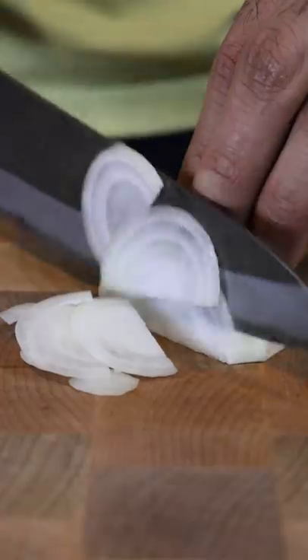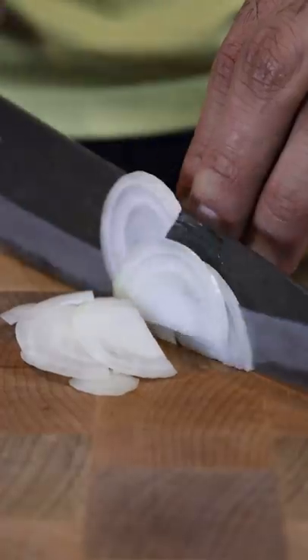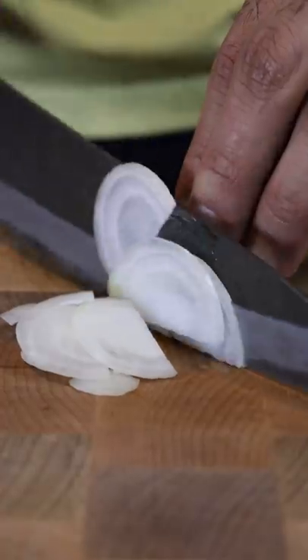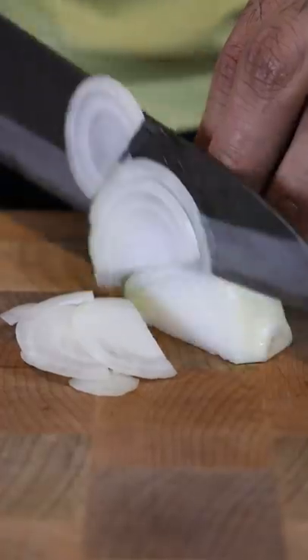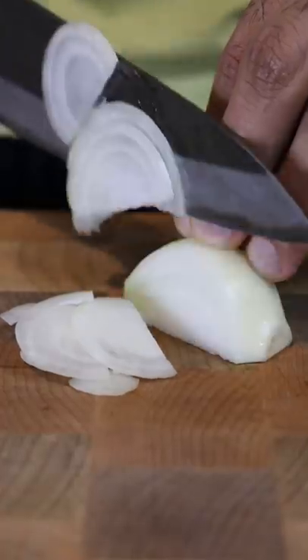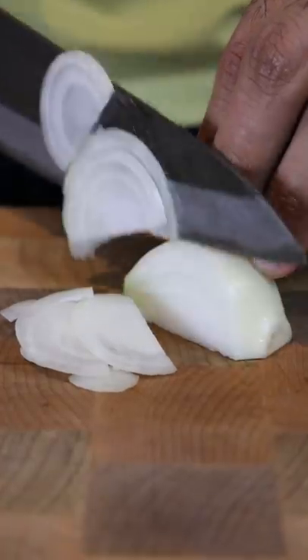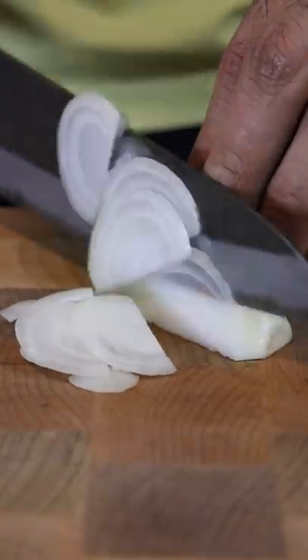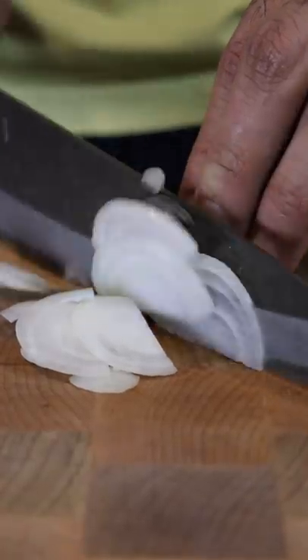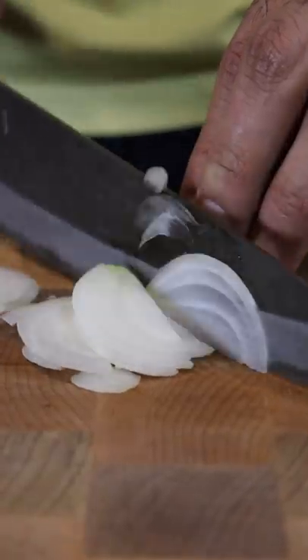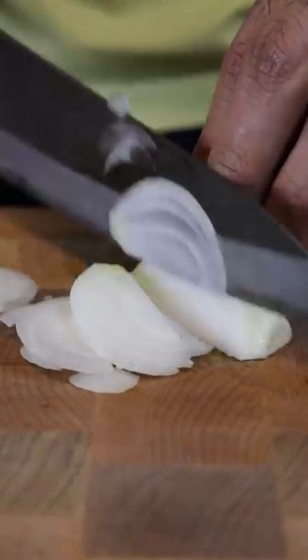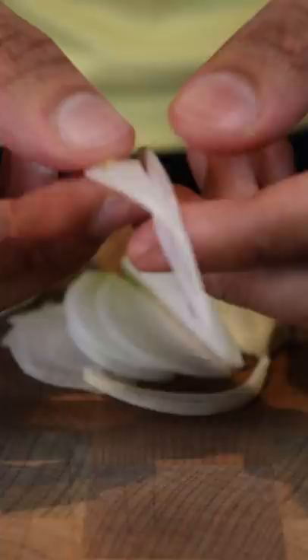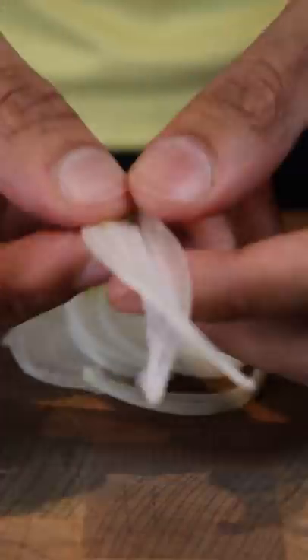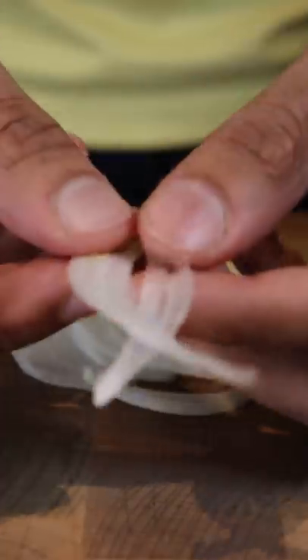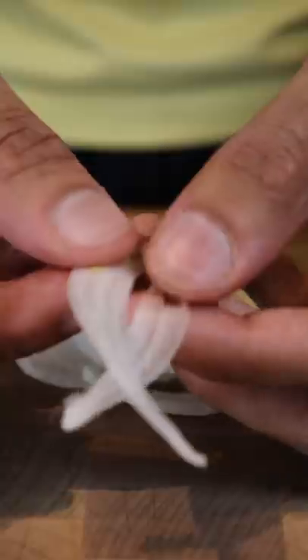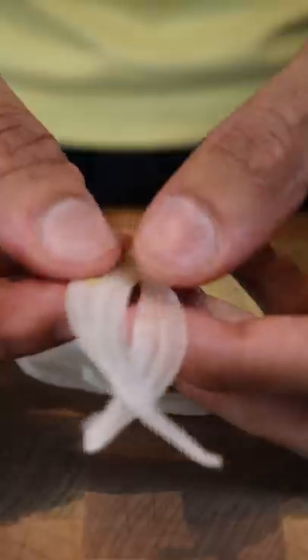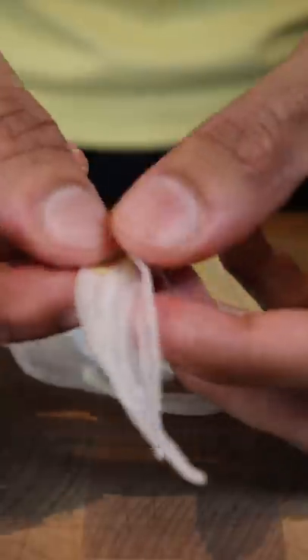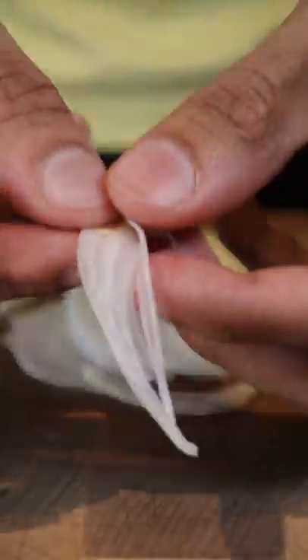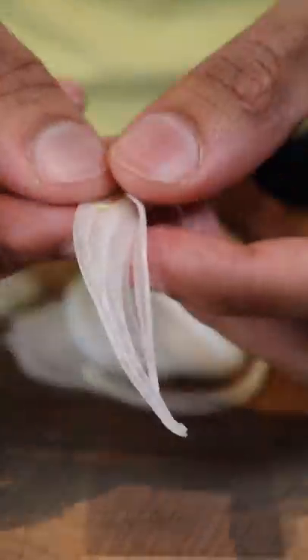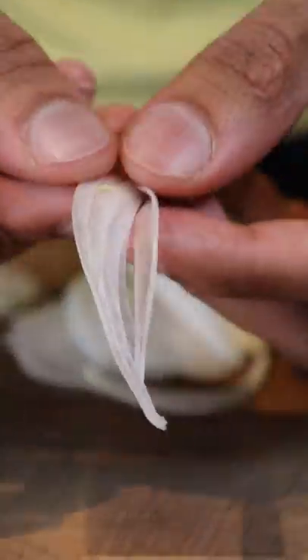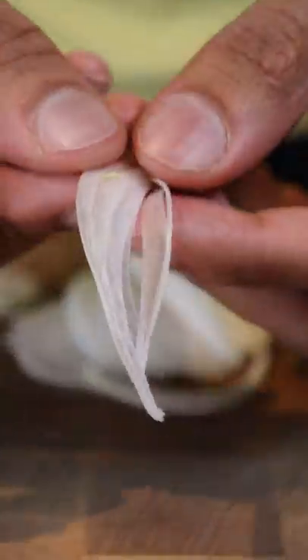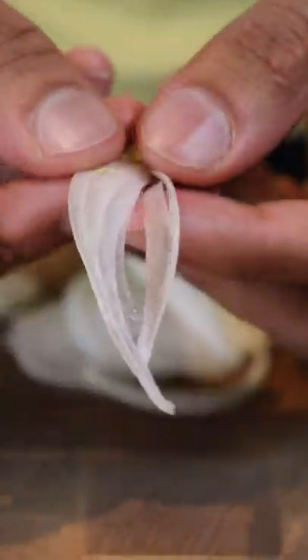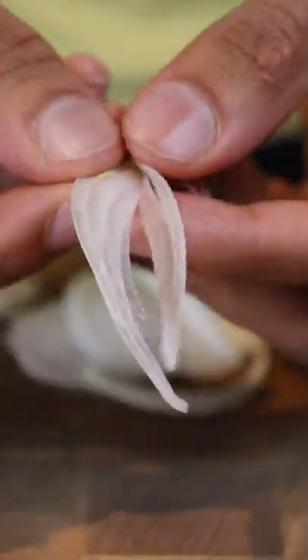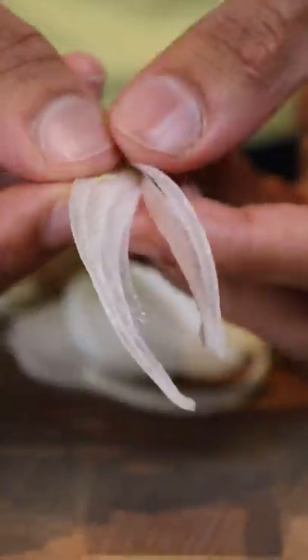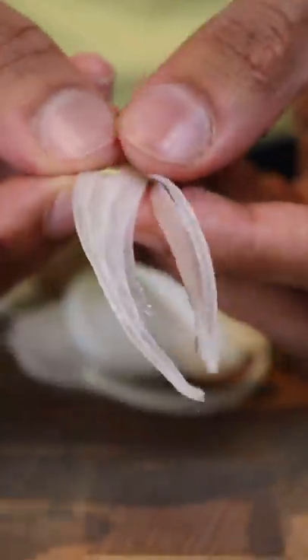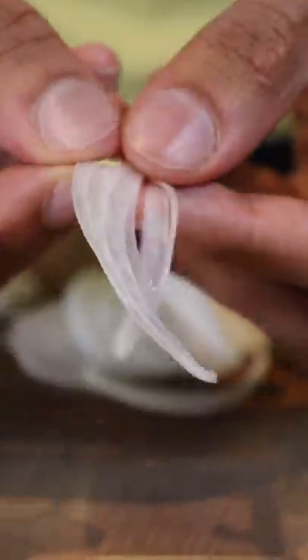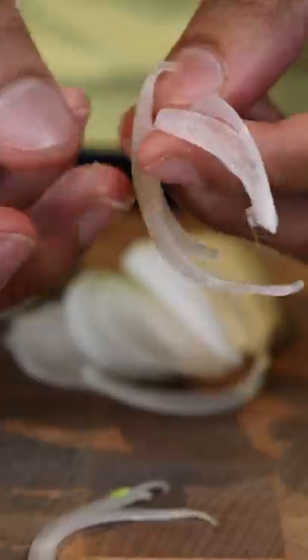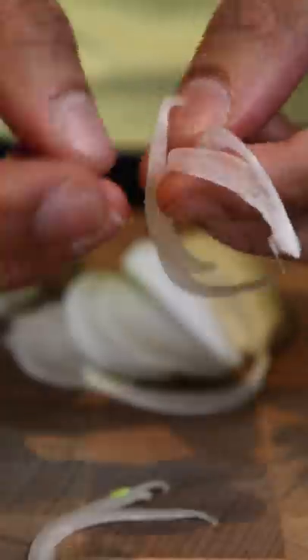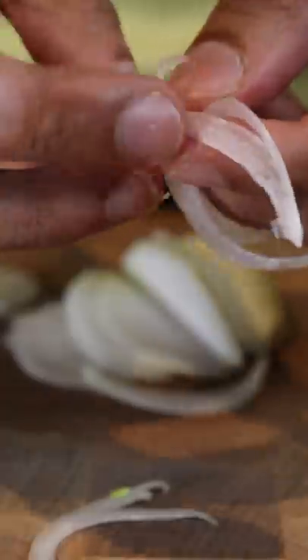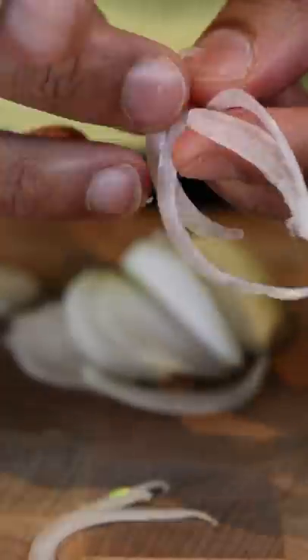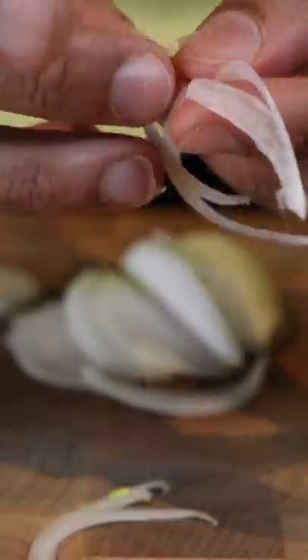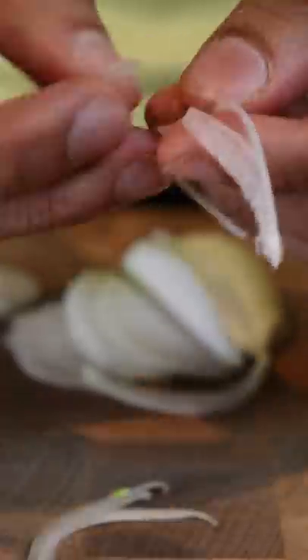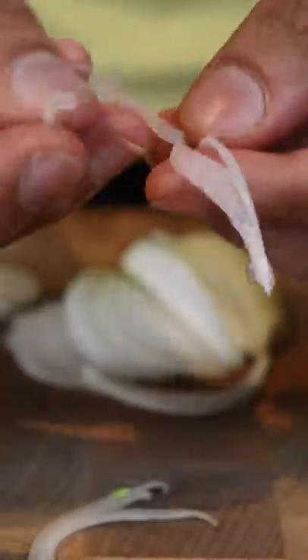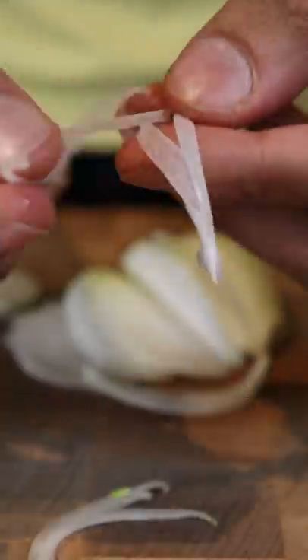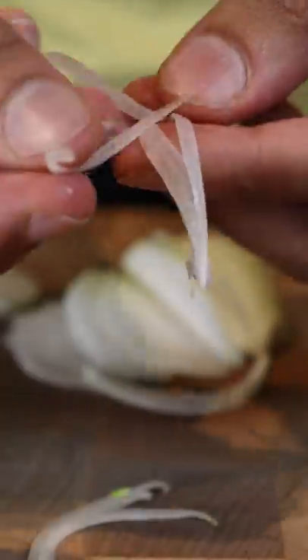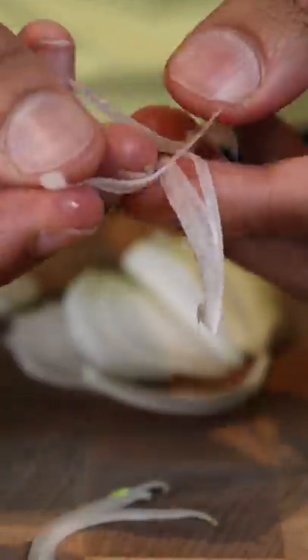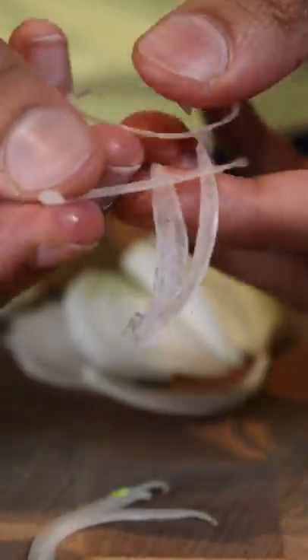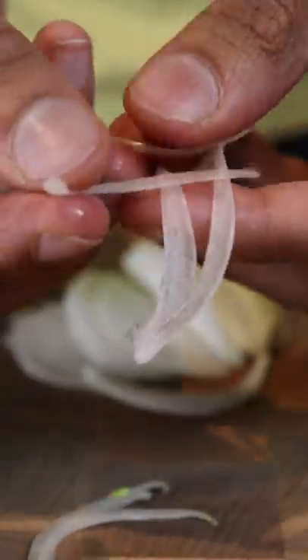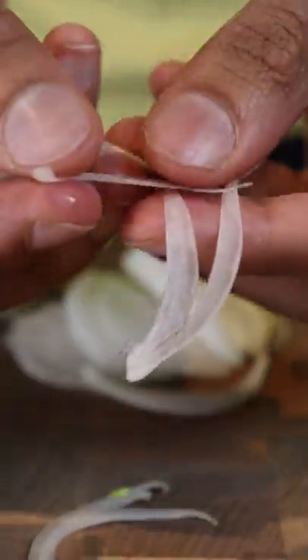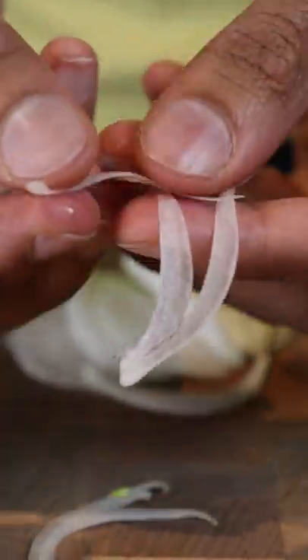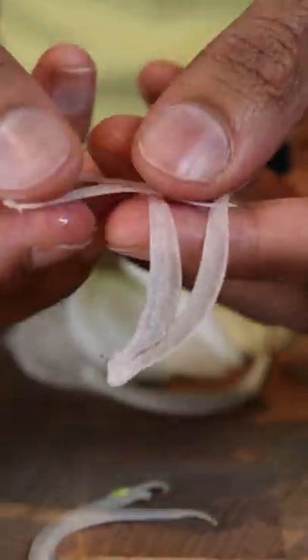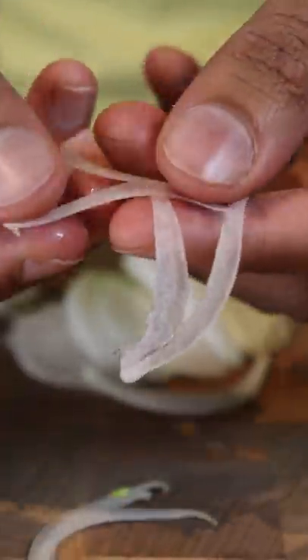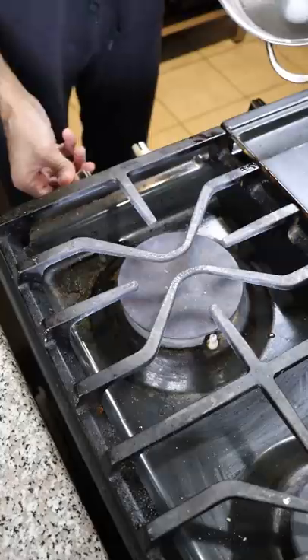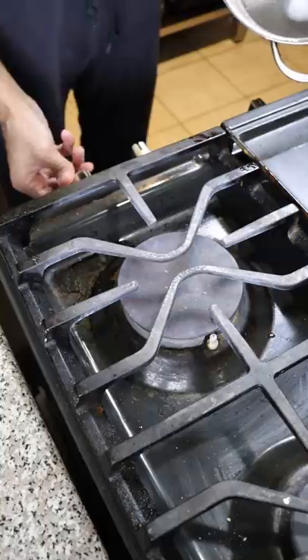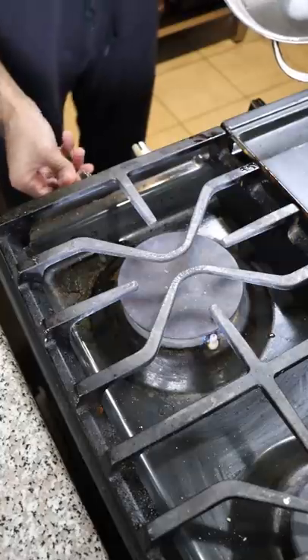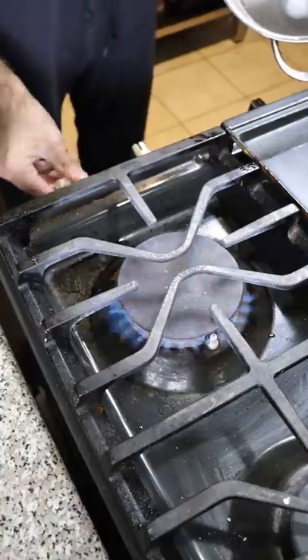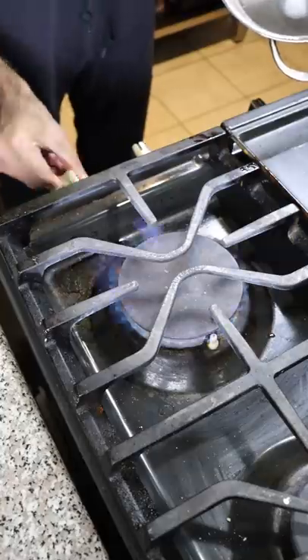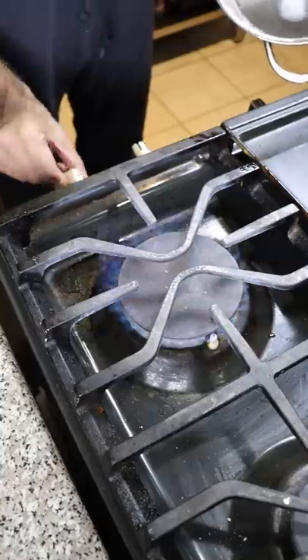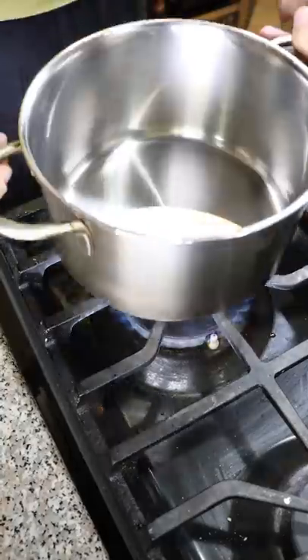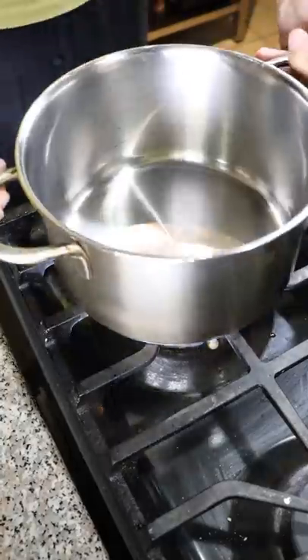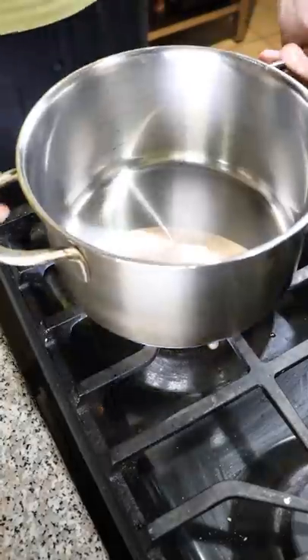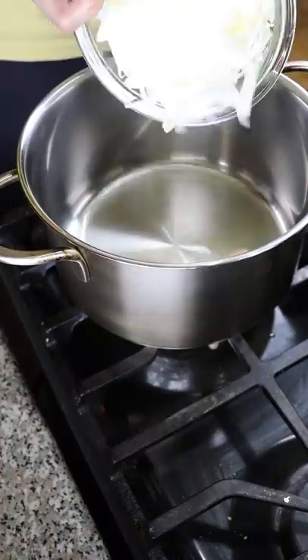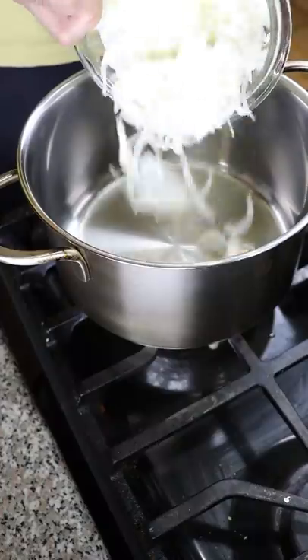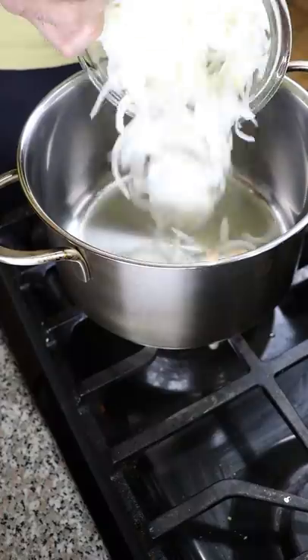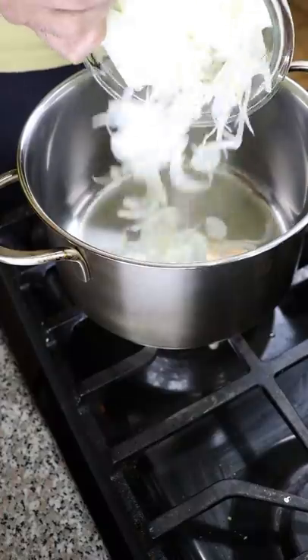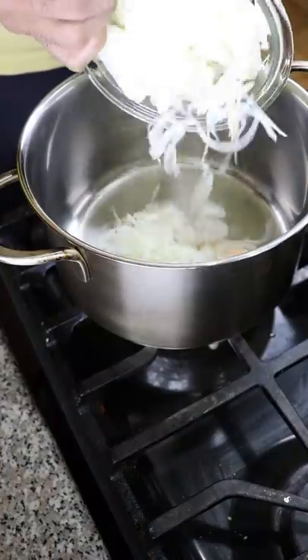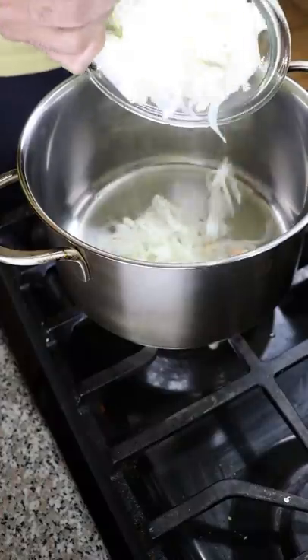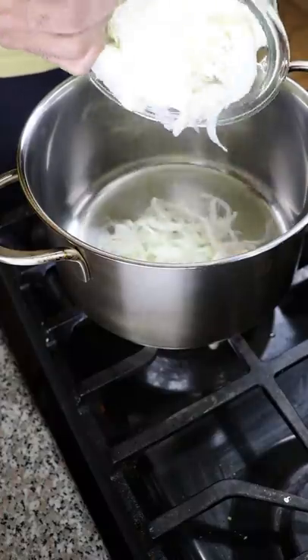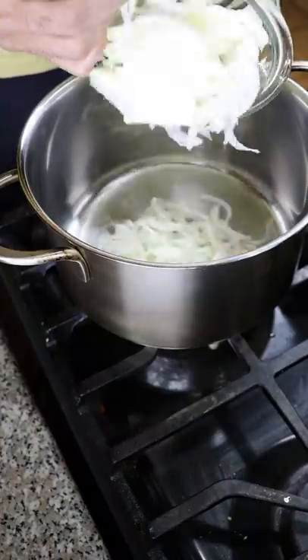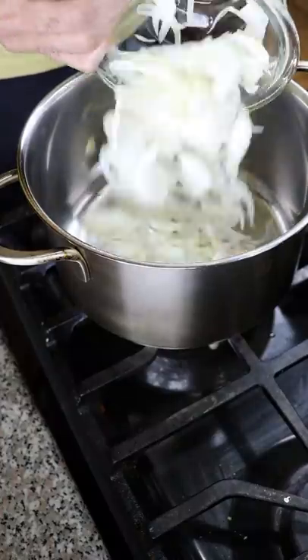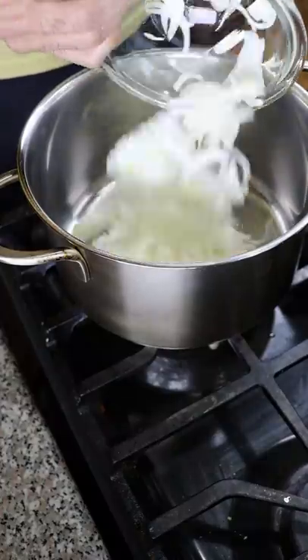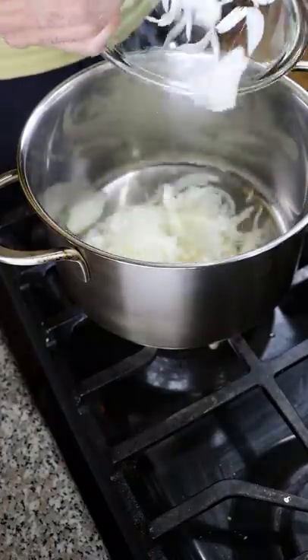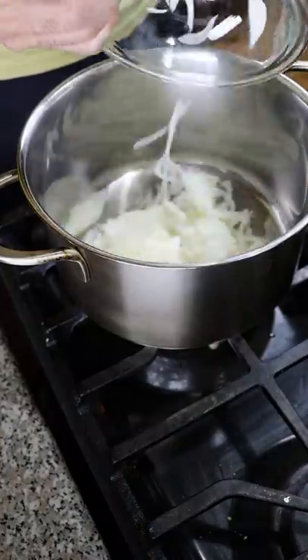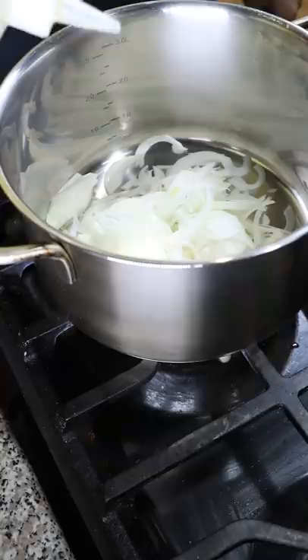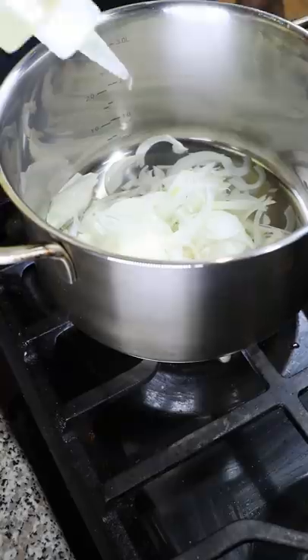Let's start by thinly slicing your onions and also separate them from each other, so that way each piece gets nice and crispy and nothing gets clumped up.